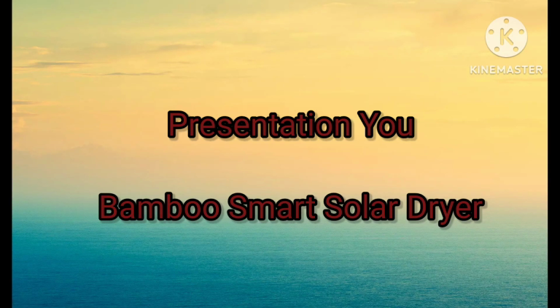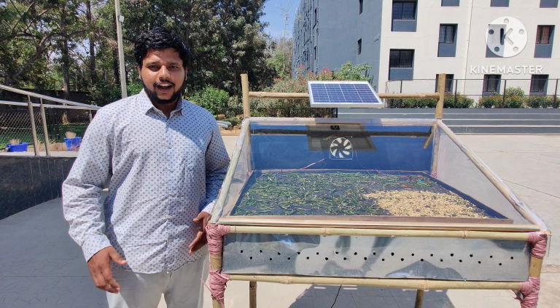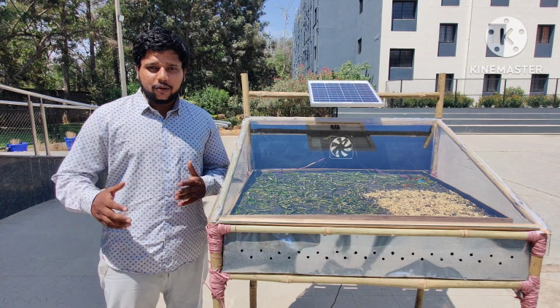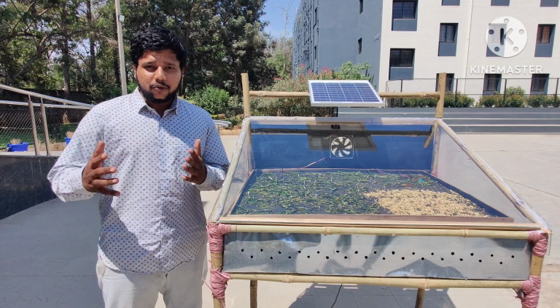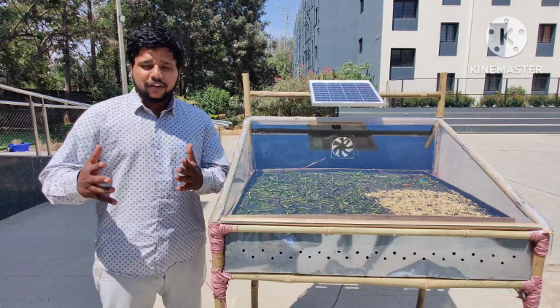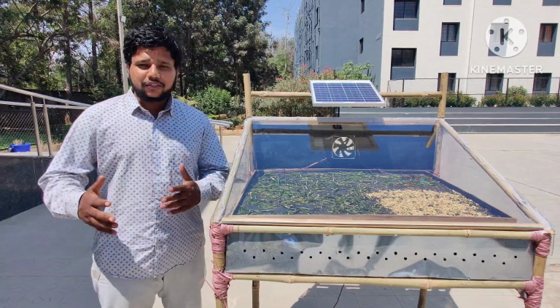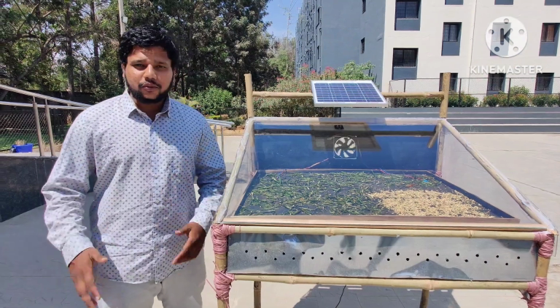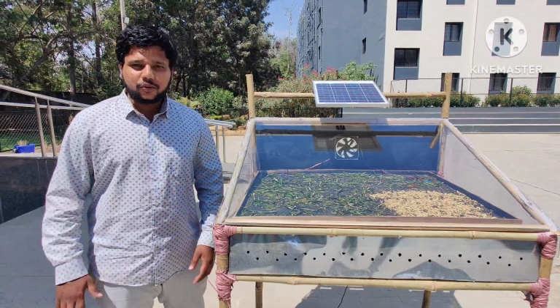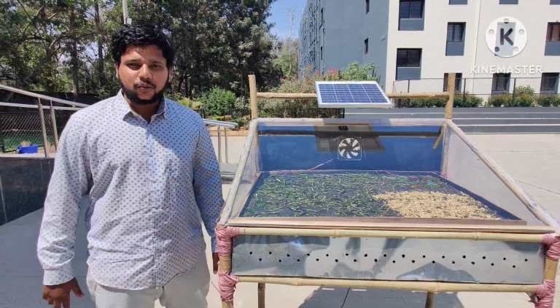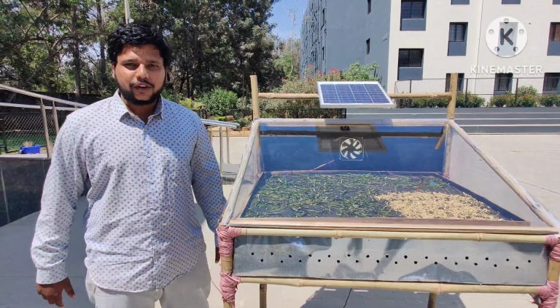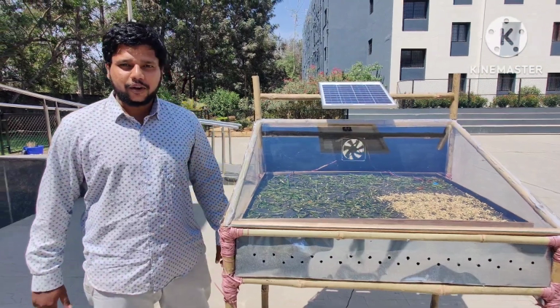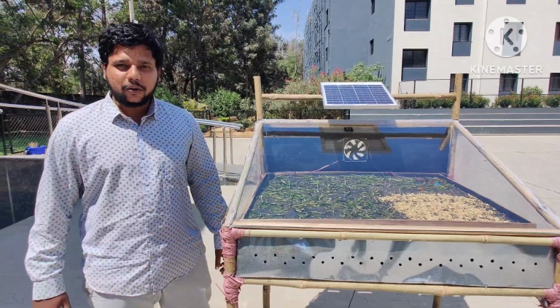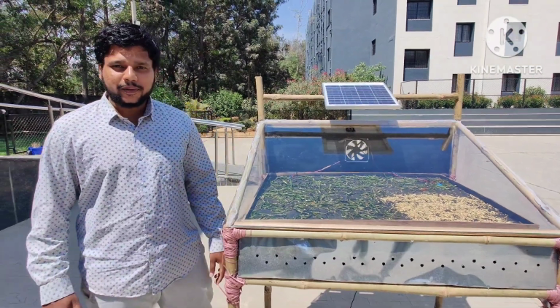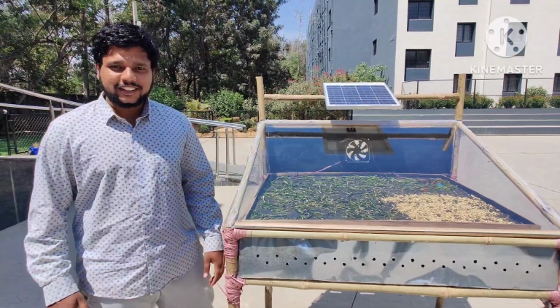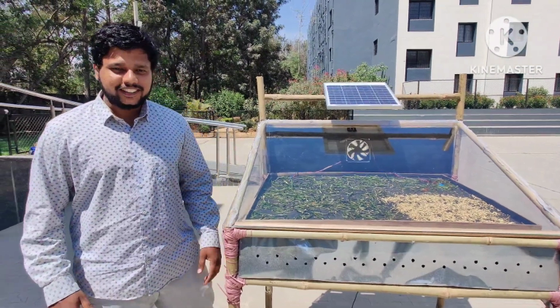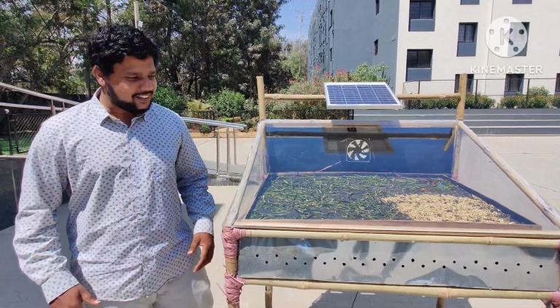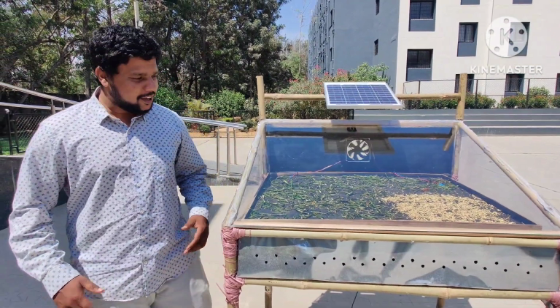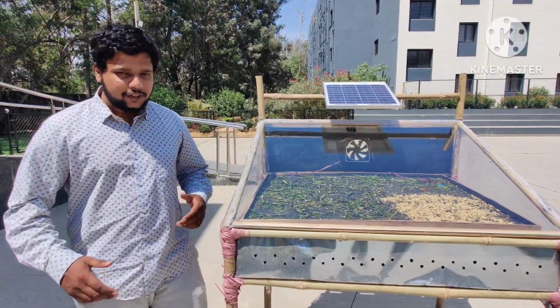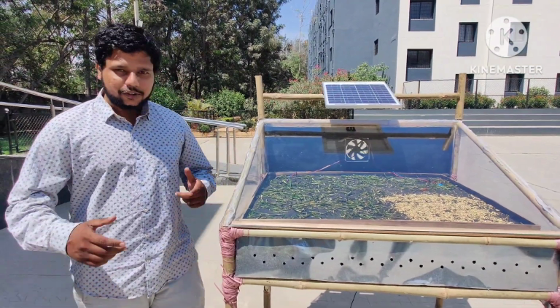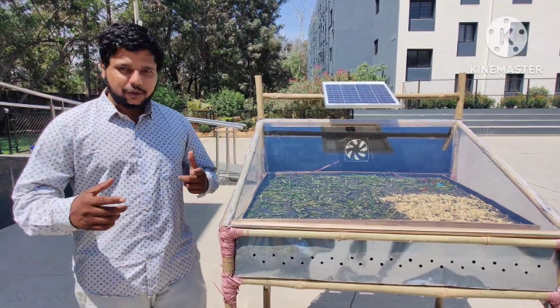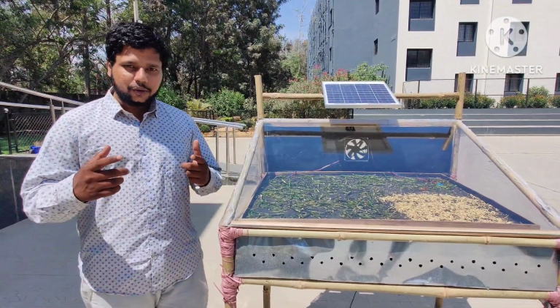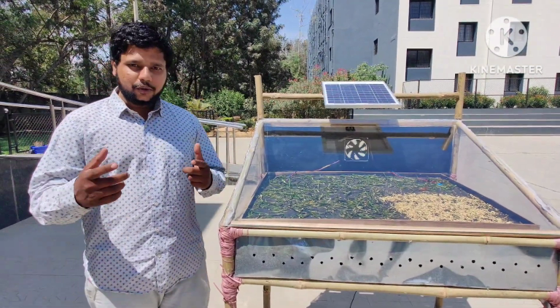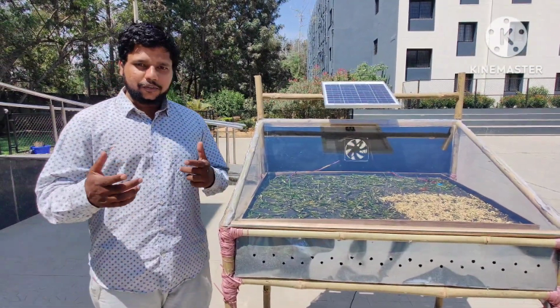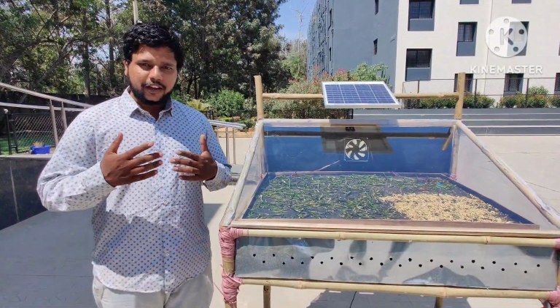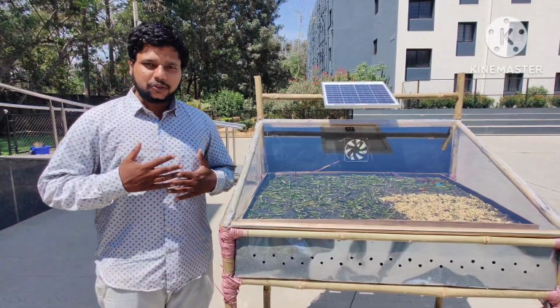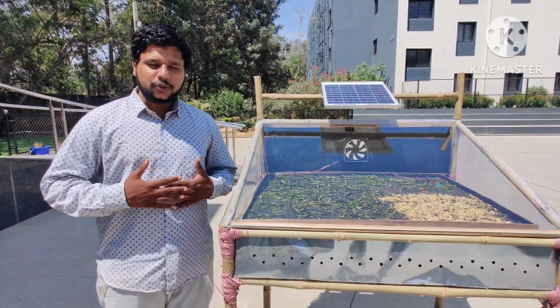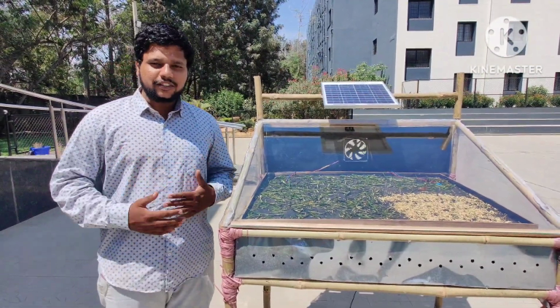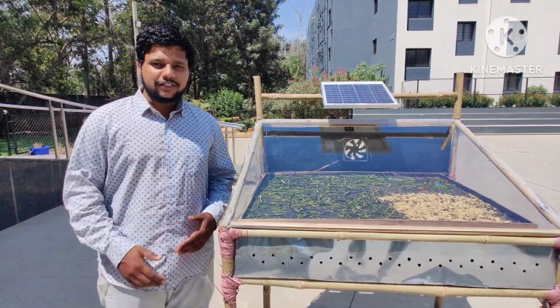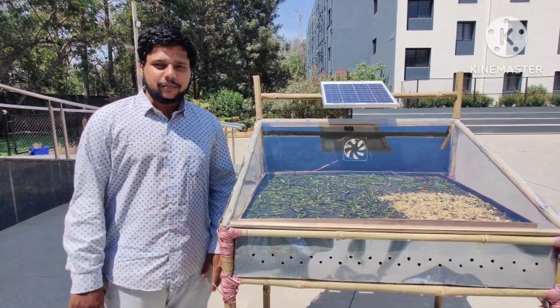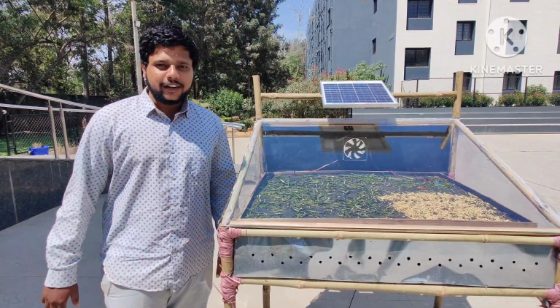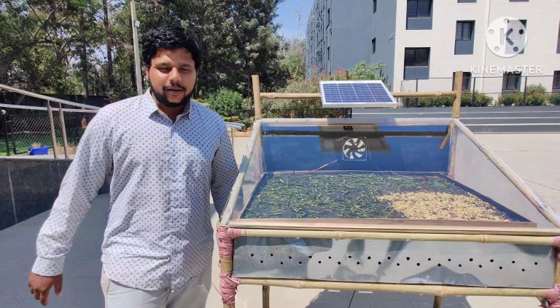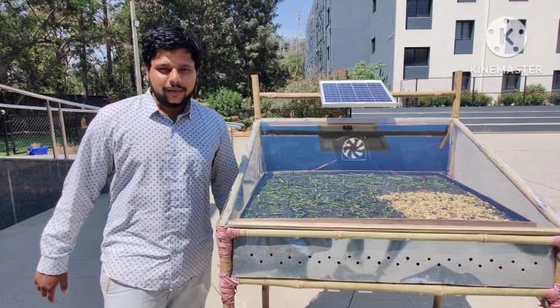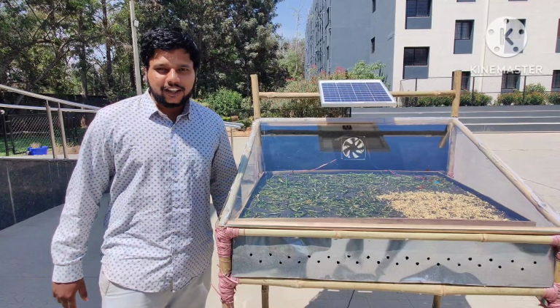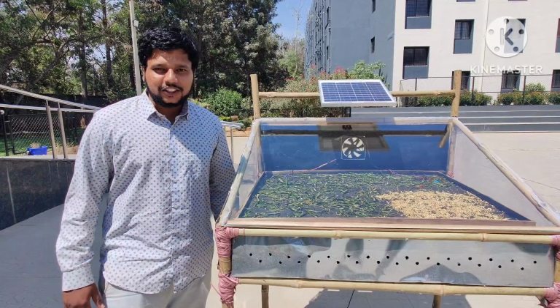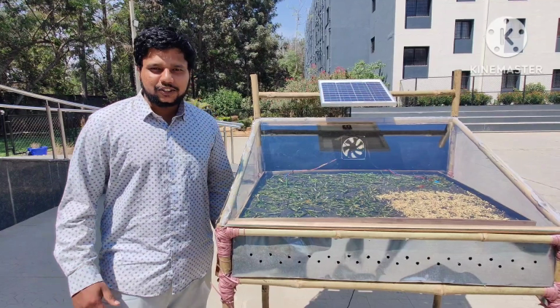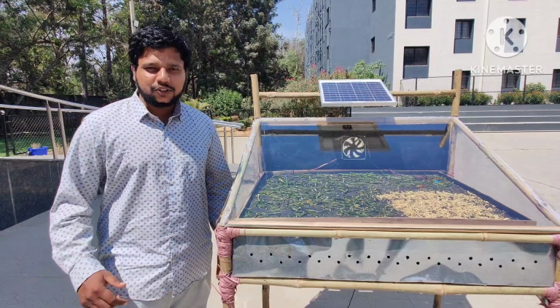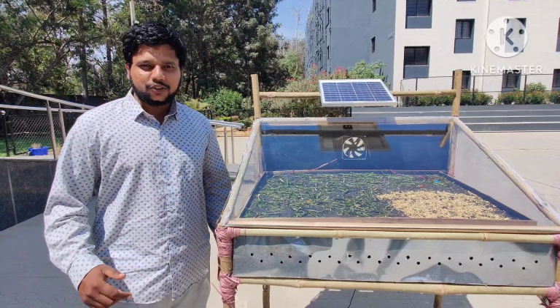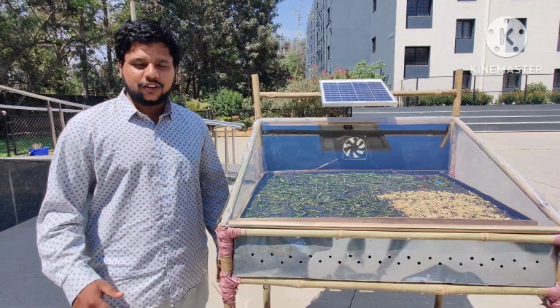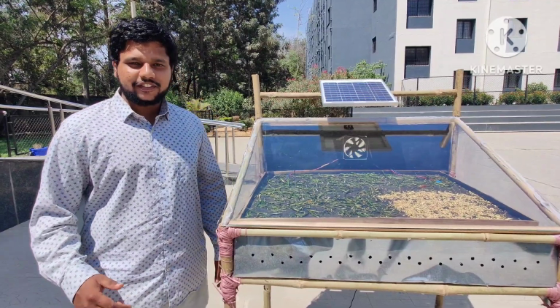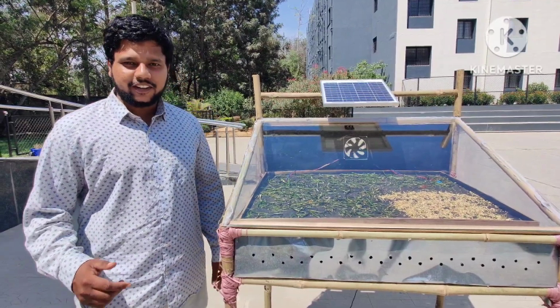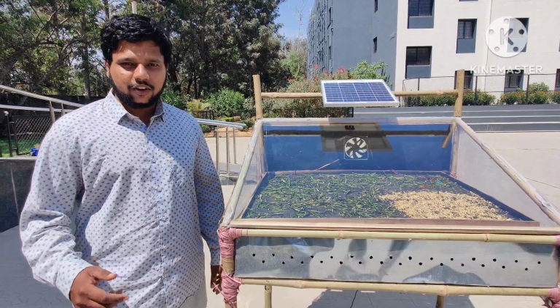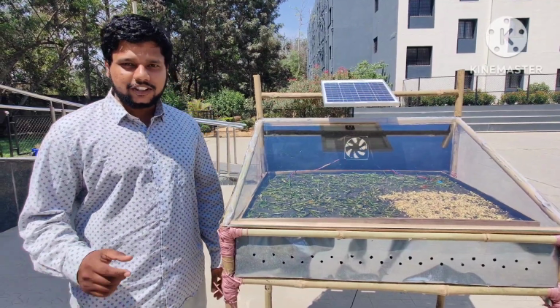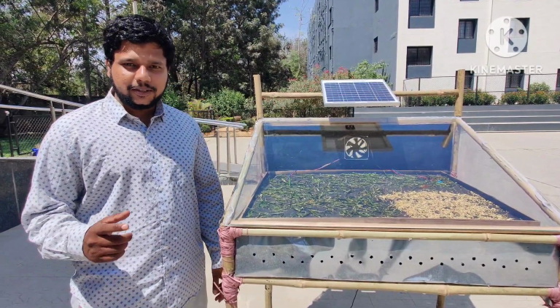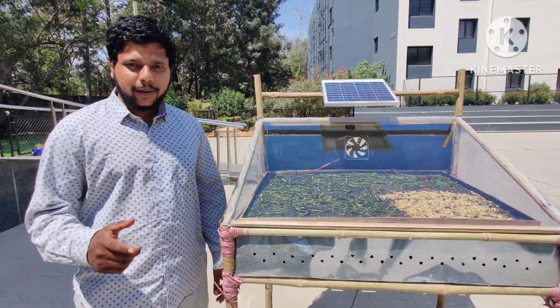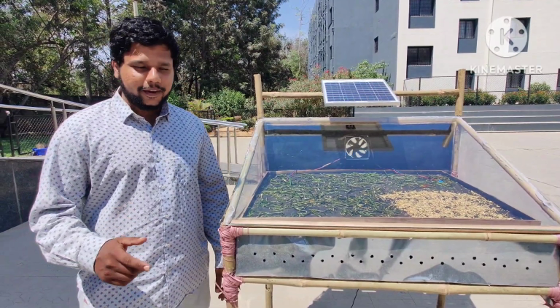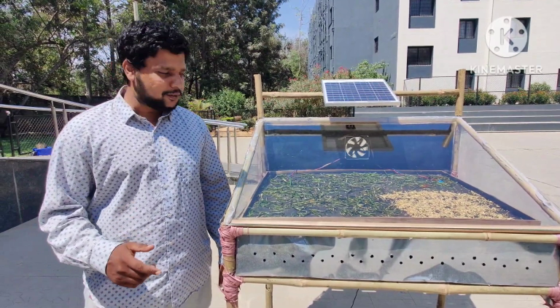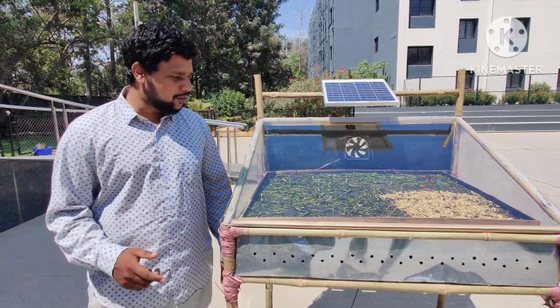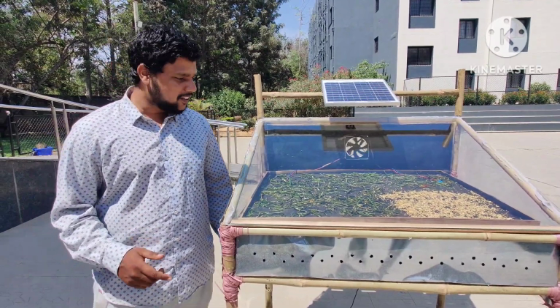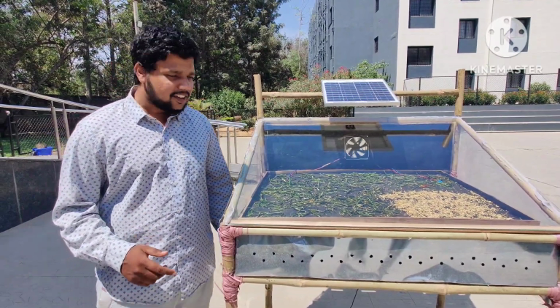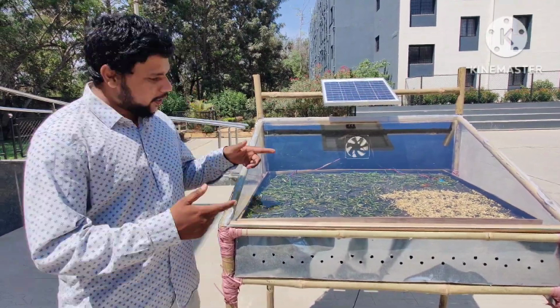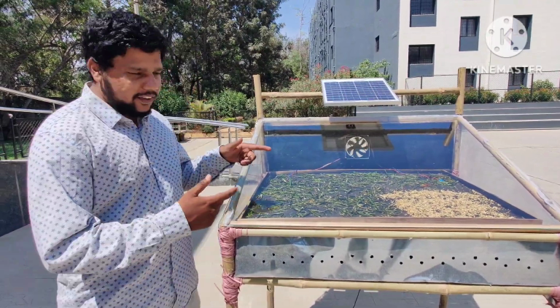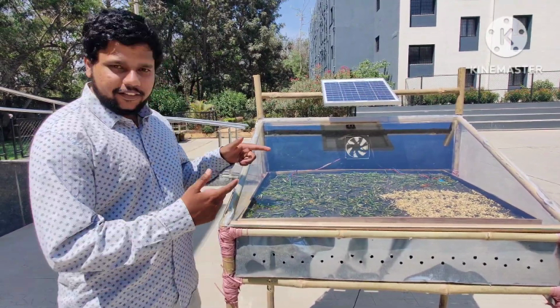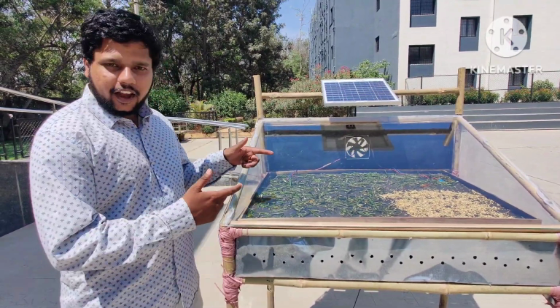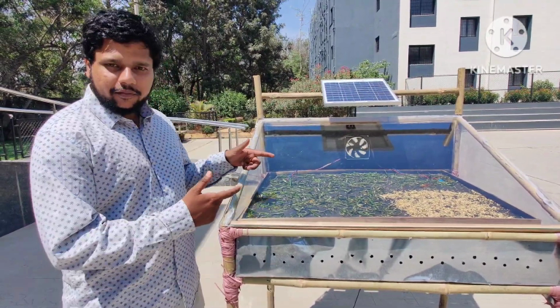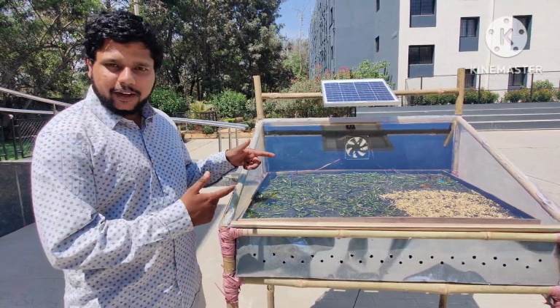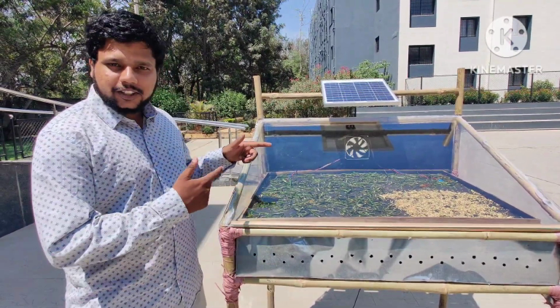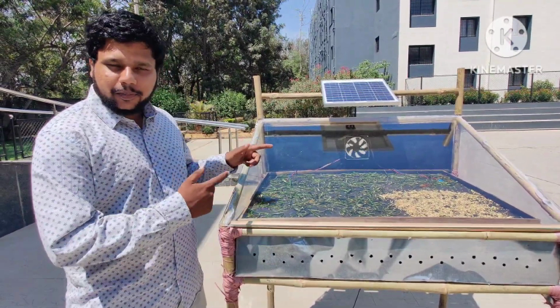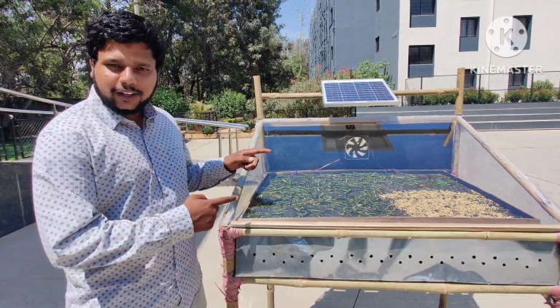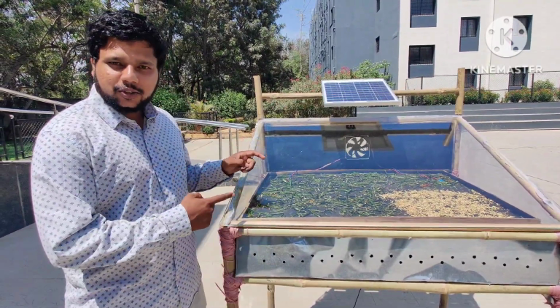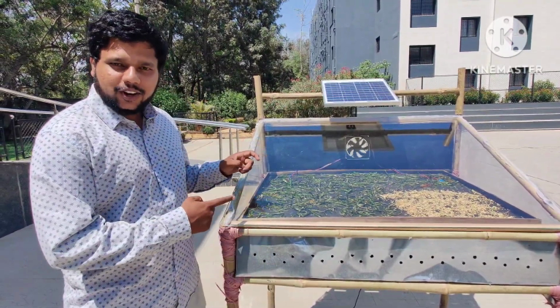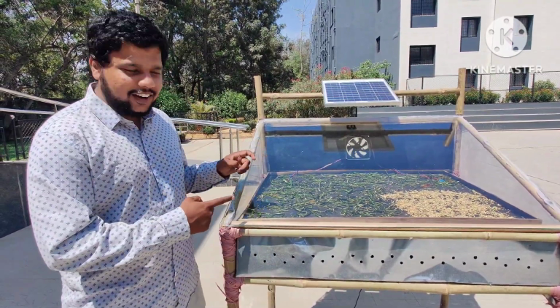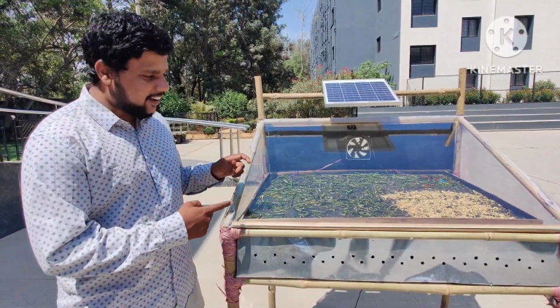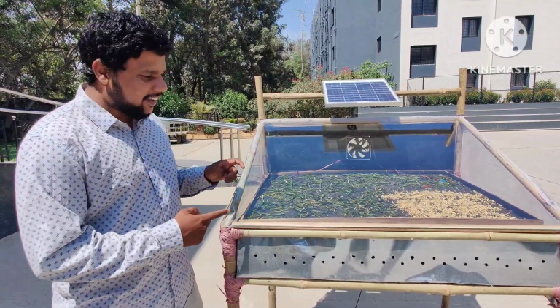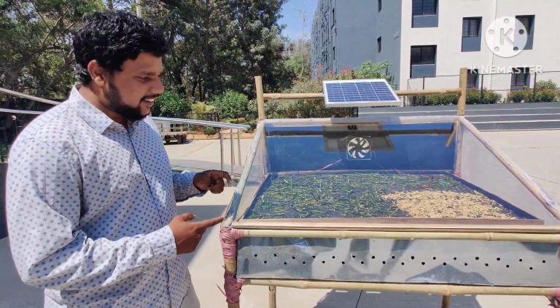Hello, good afternoon to one and all present. We are students from Nita Menakshi Institute of Technology, Bangalore, where we have made a smart solar dryer.